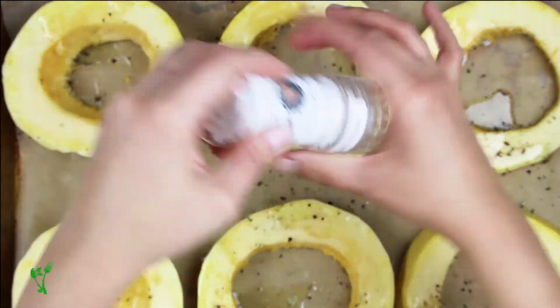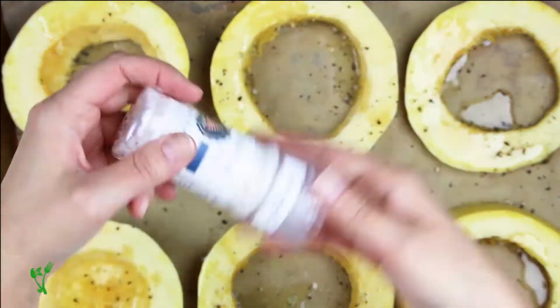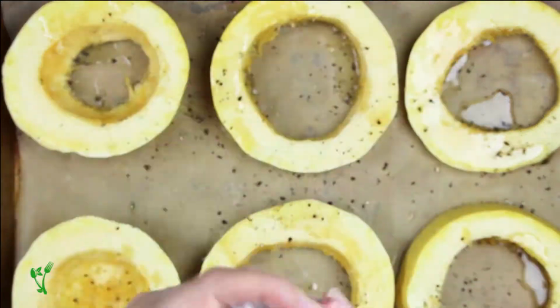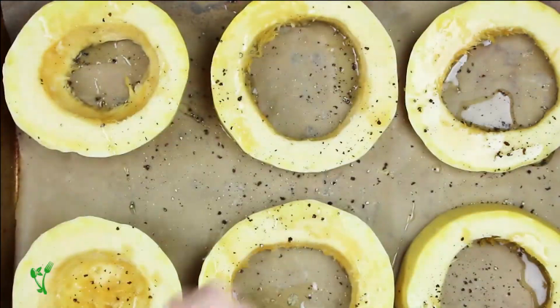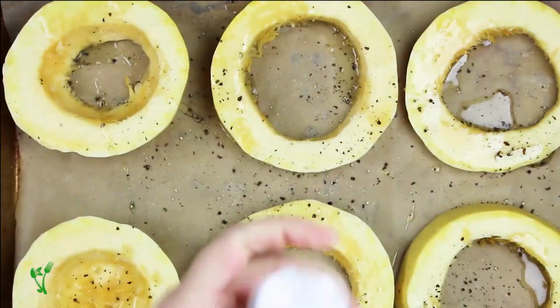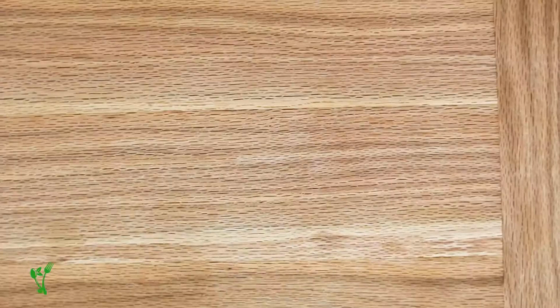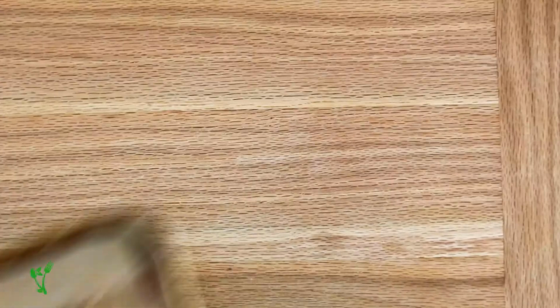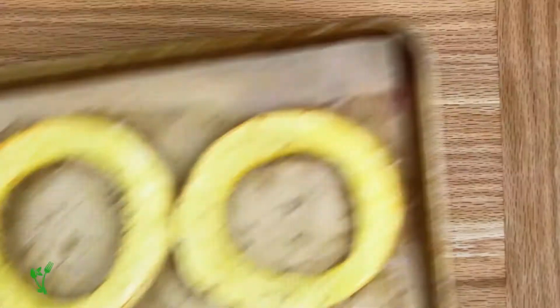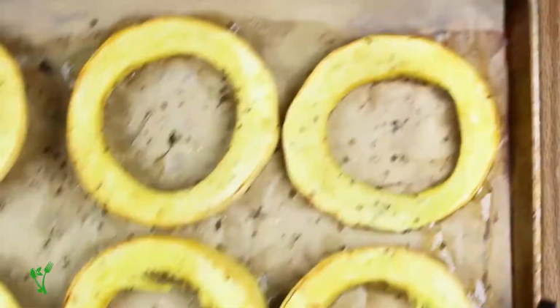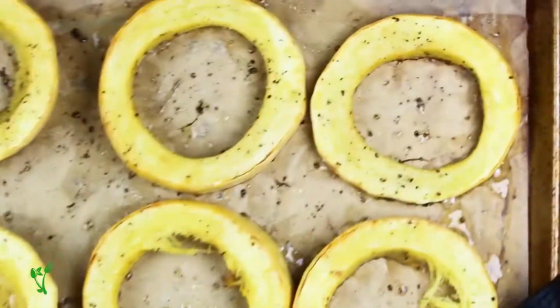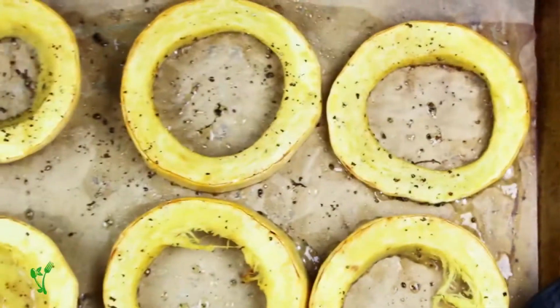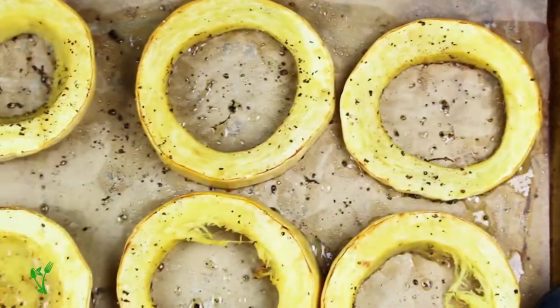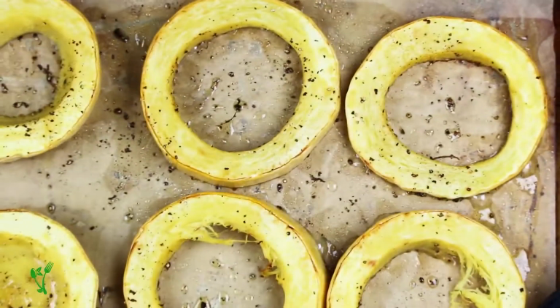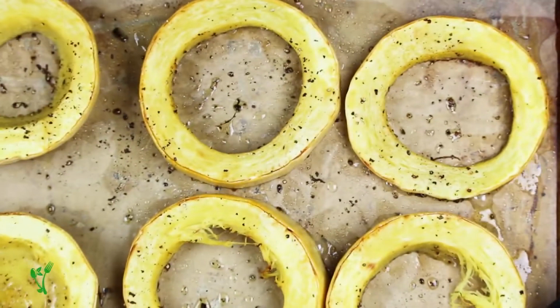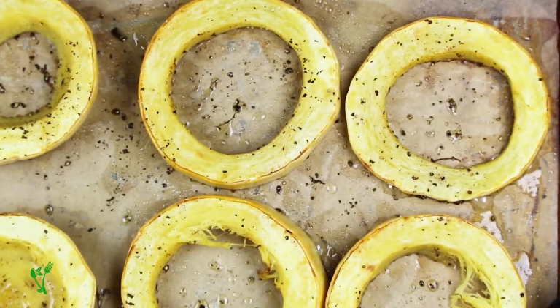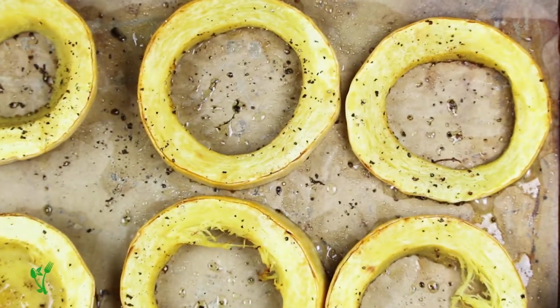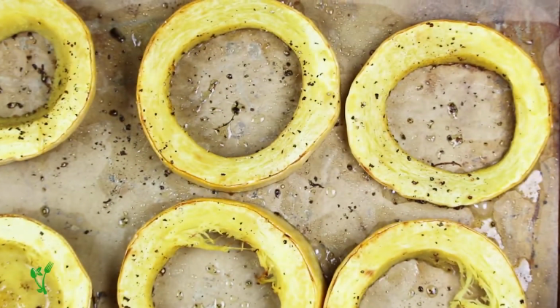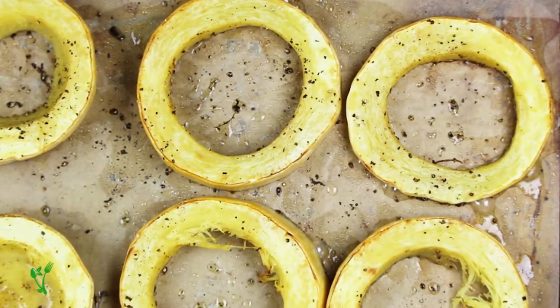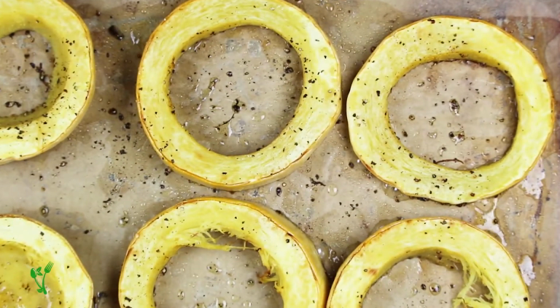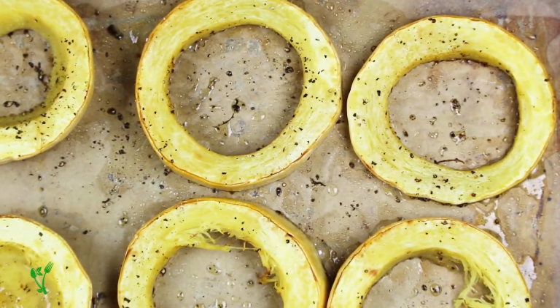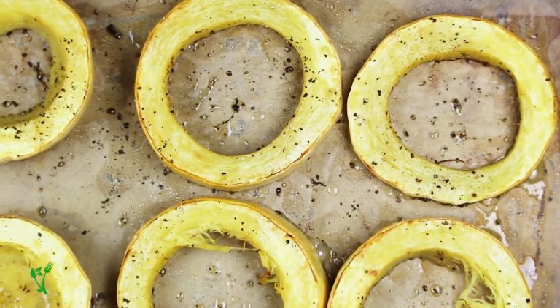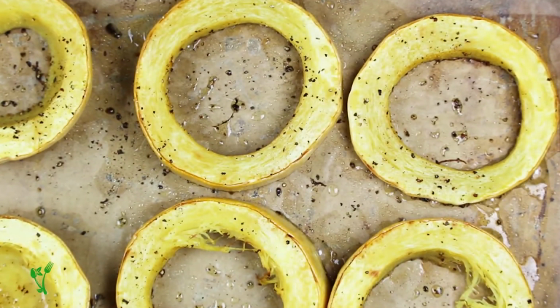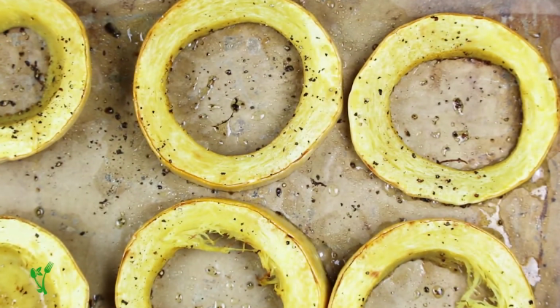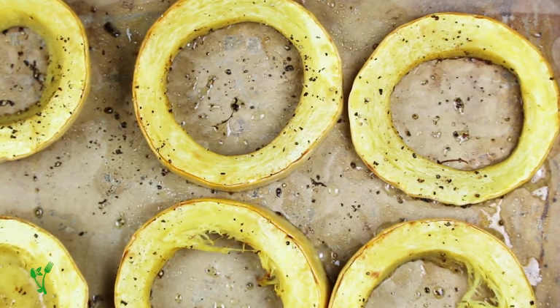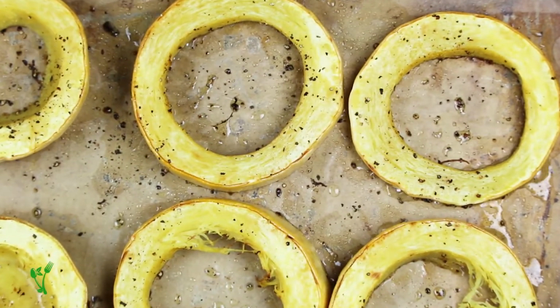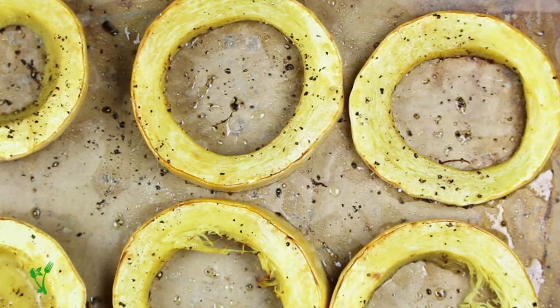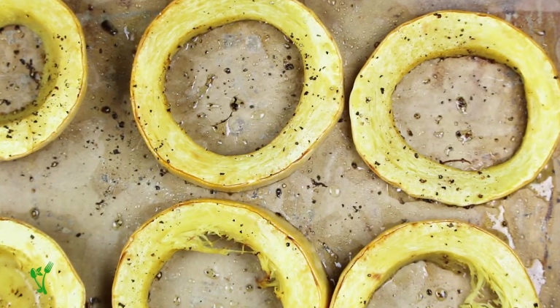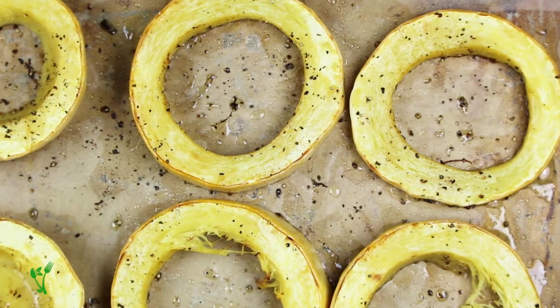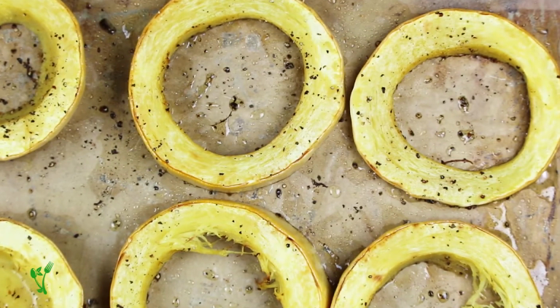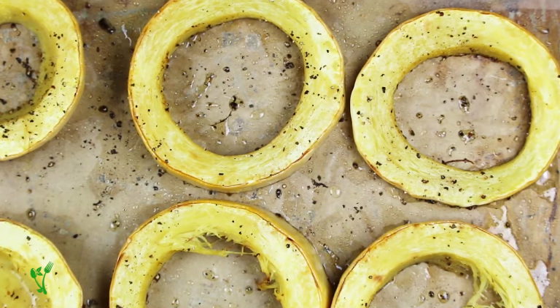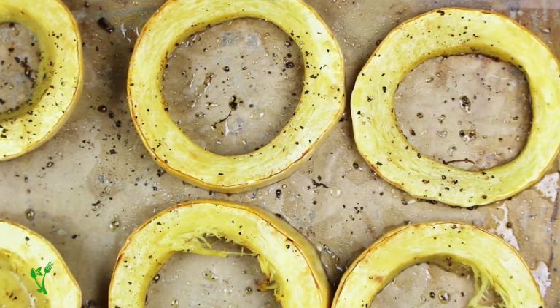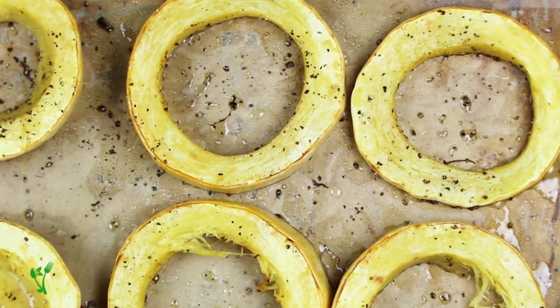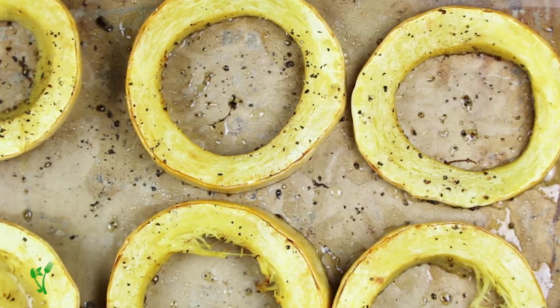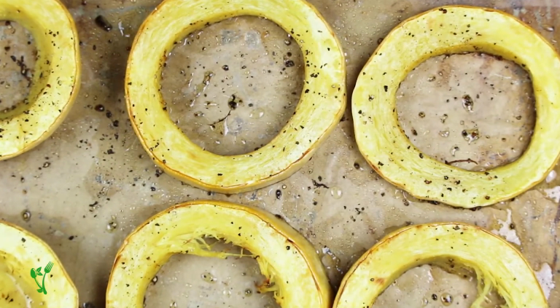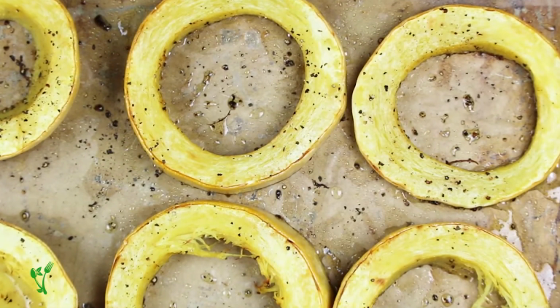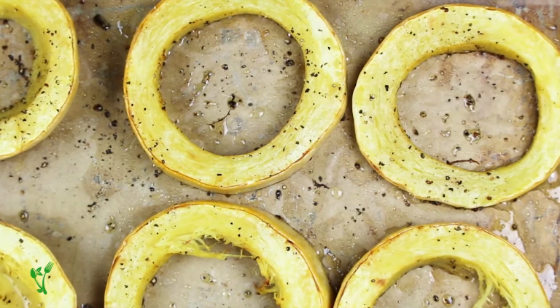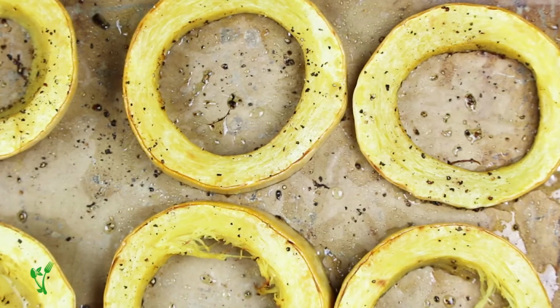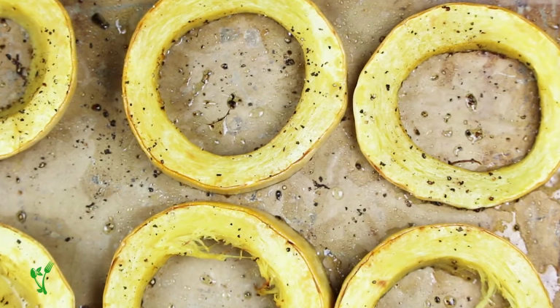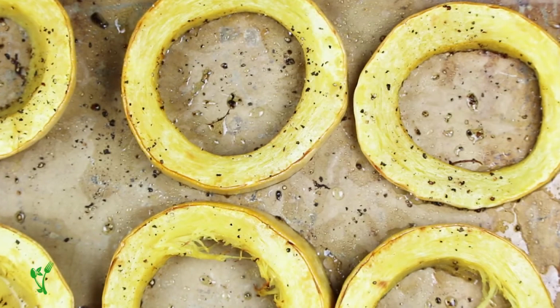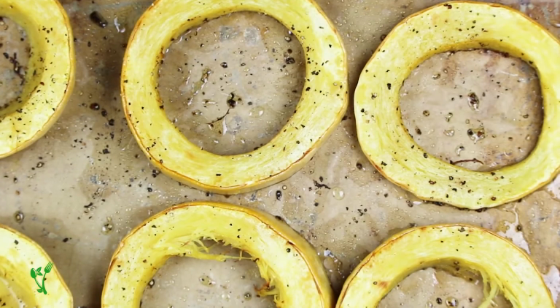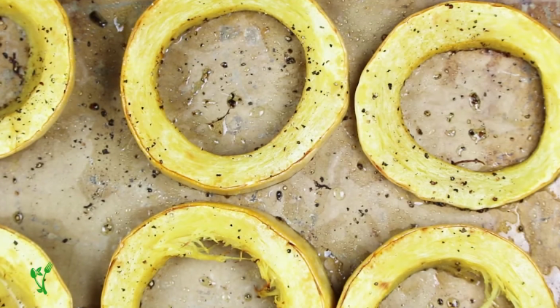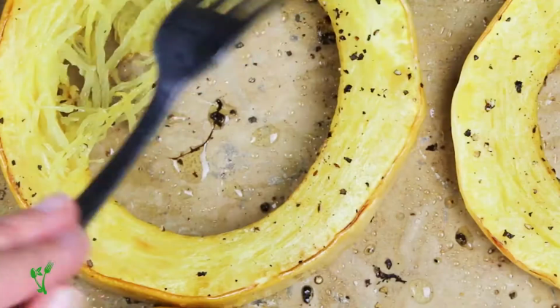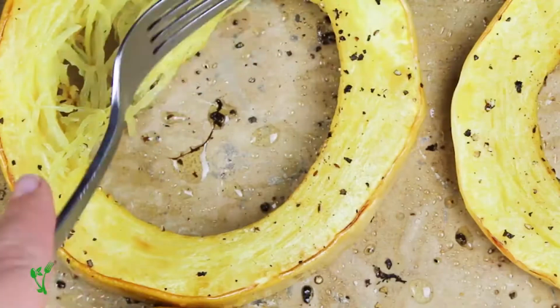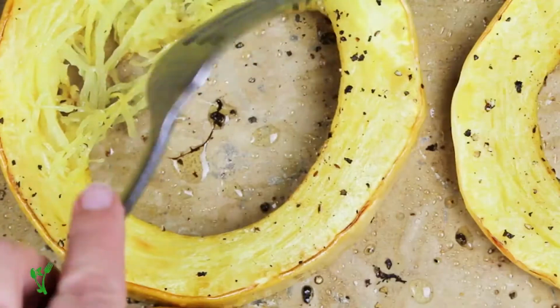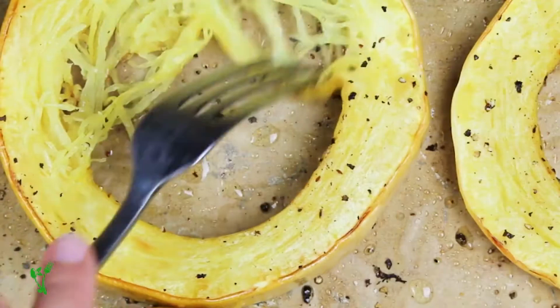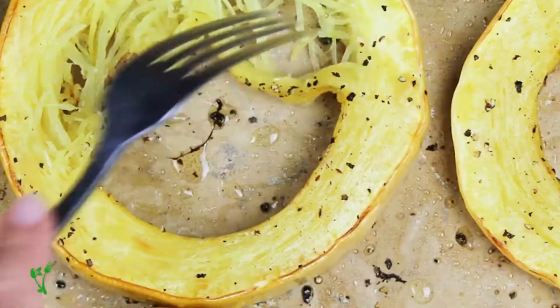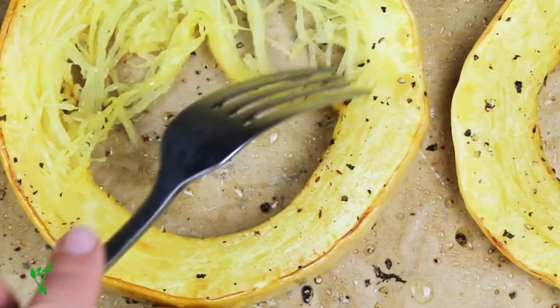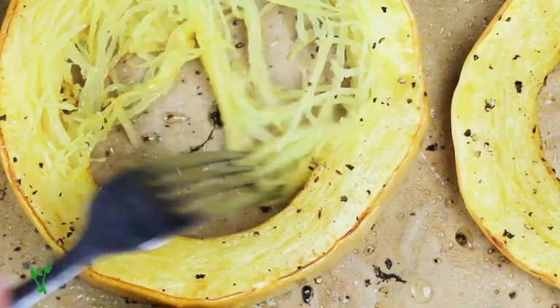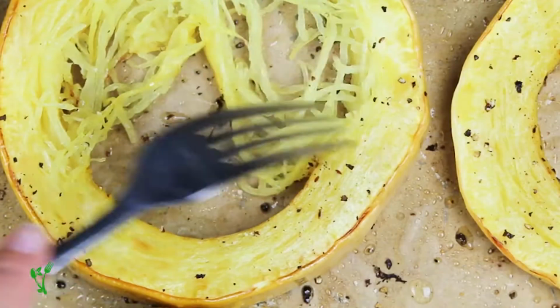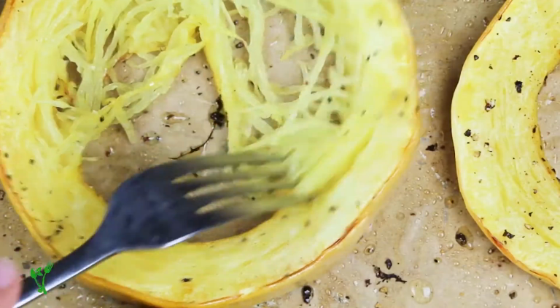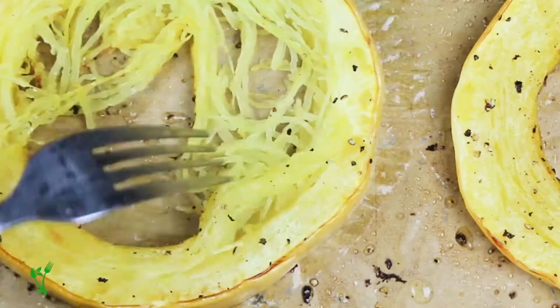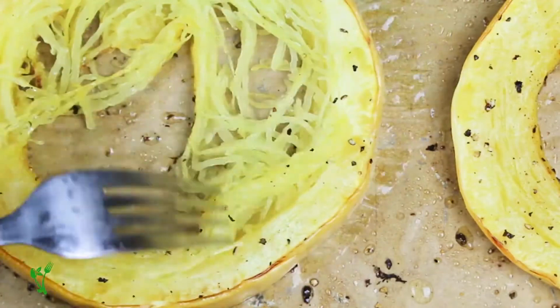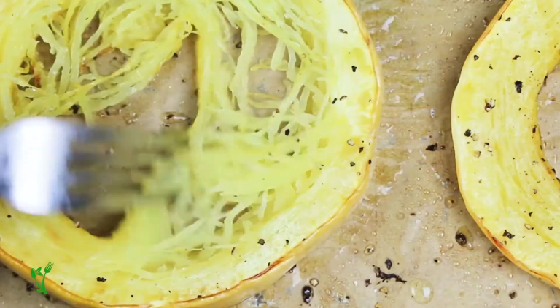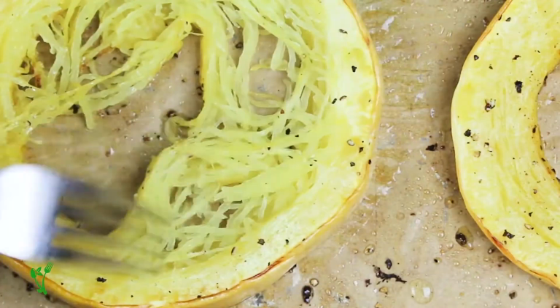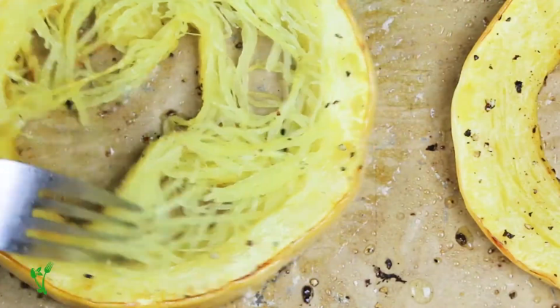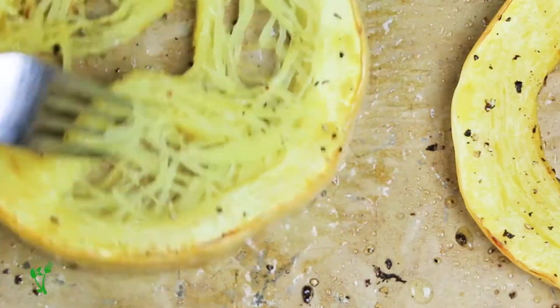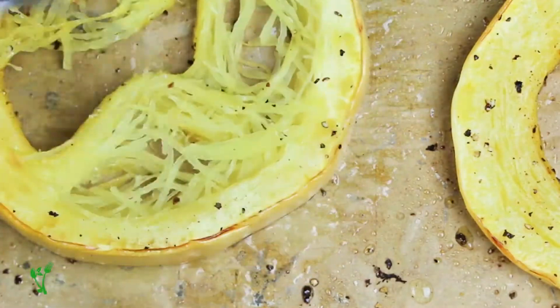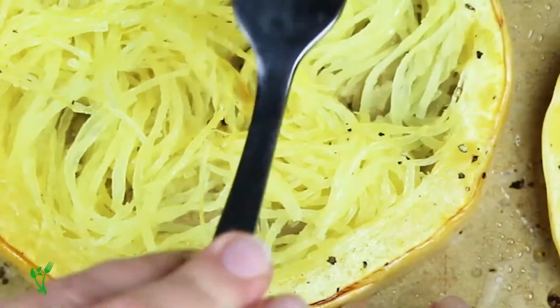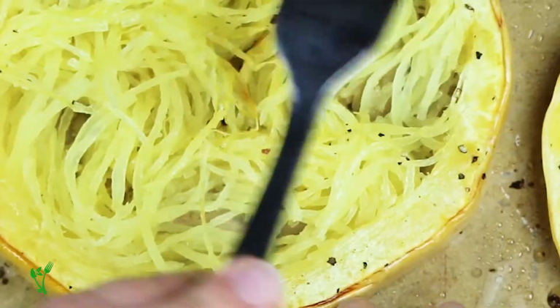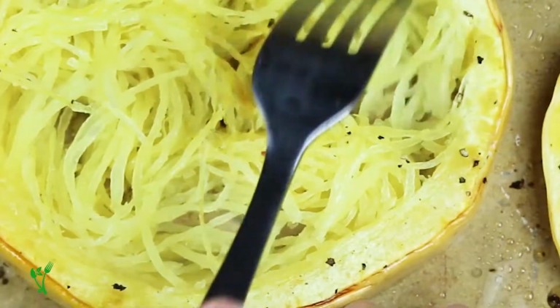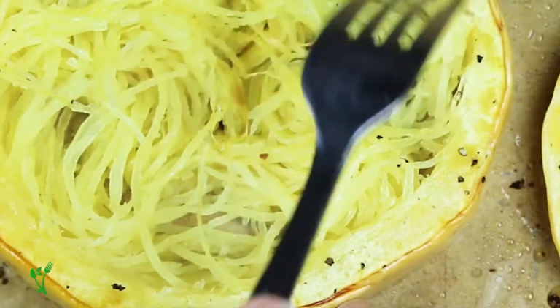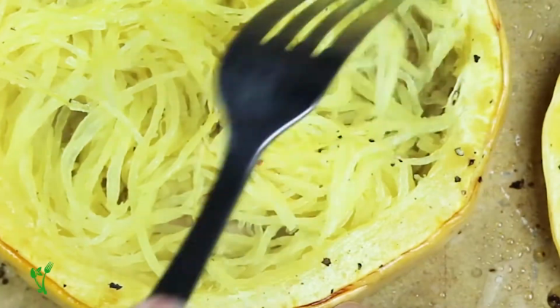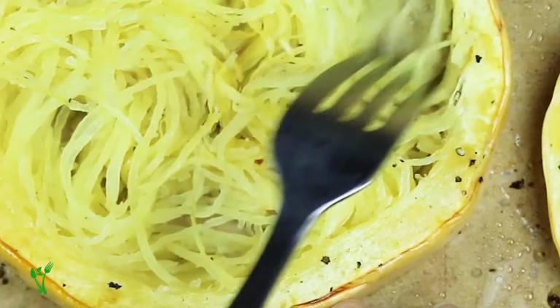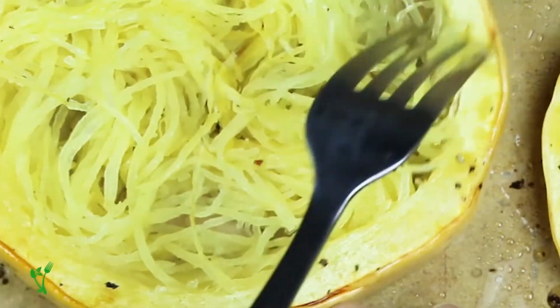We prefer our spaghetti squash al dente. Then, just separate the strands using a fork. Look how easily it comes off.